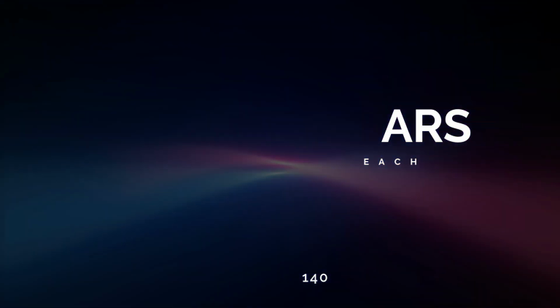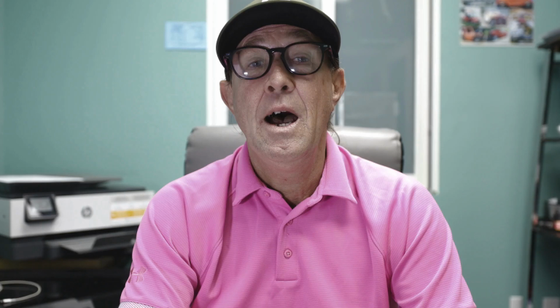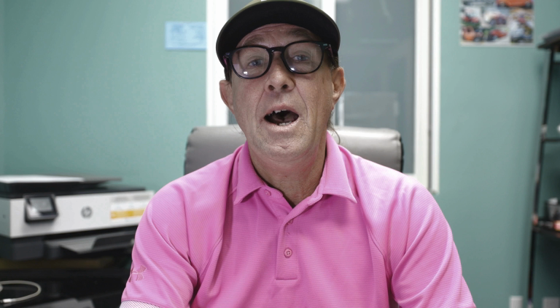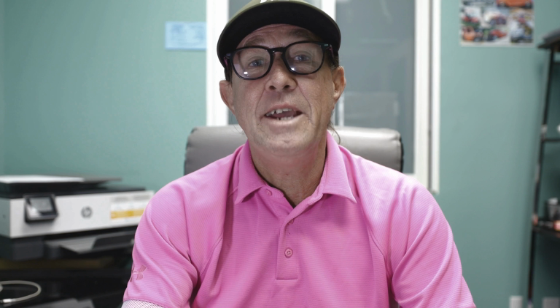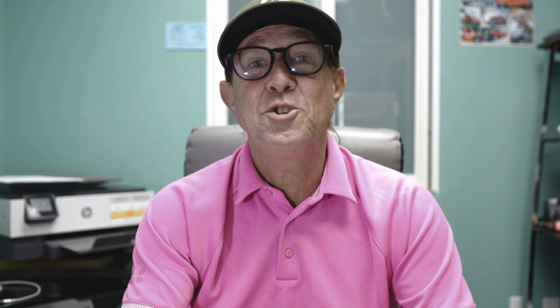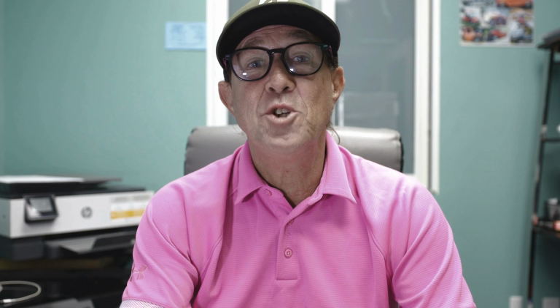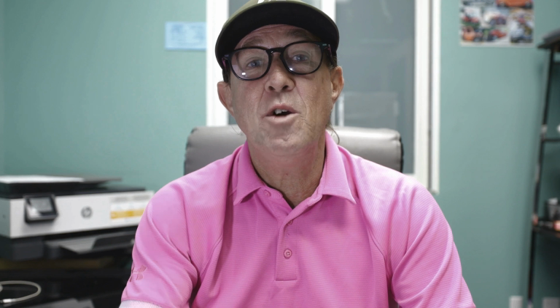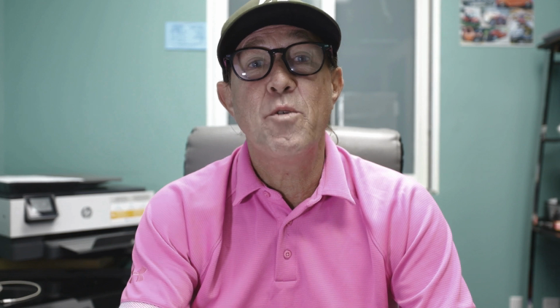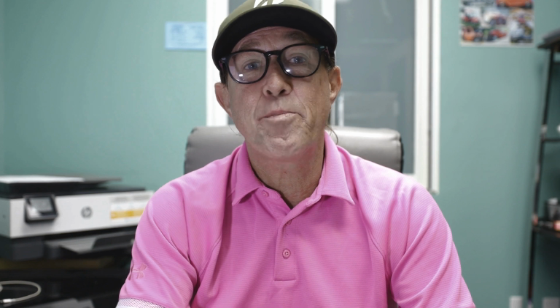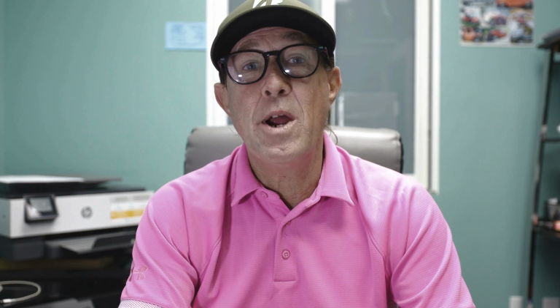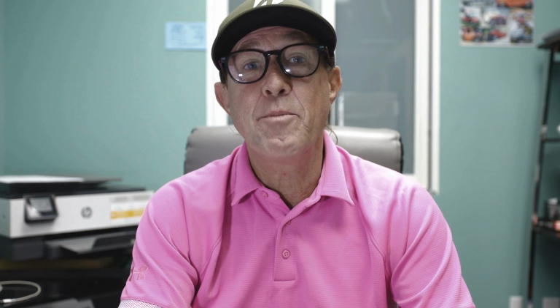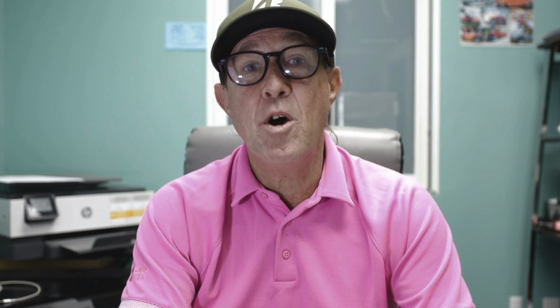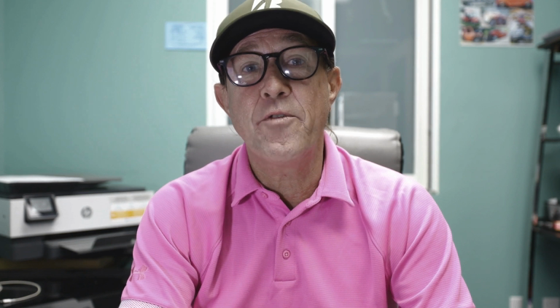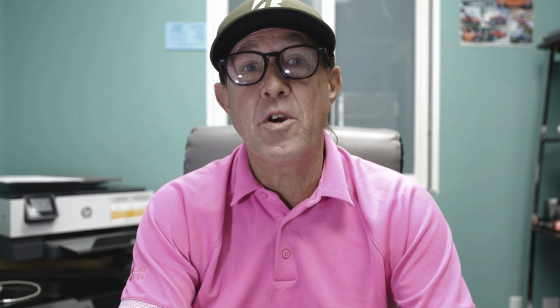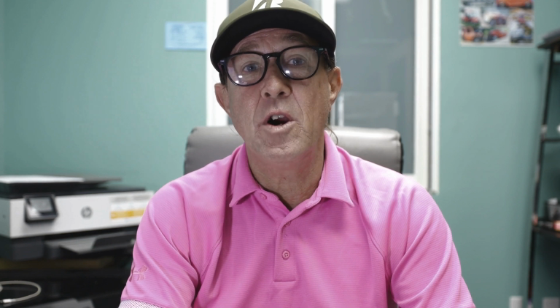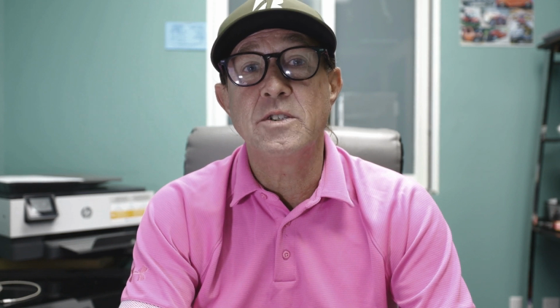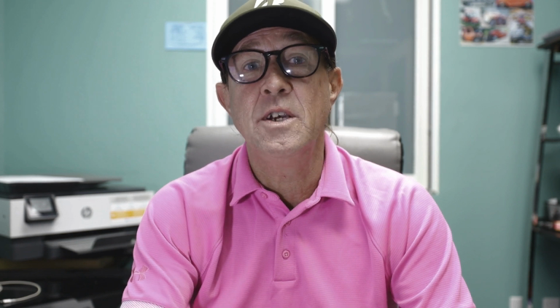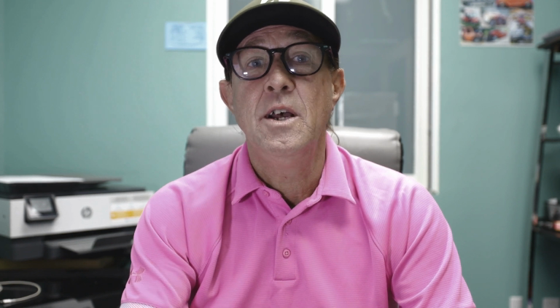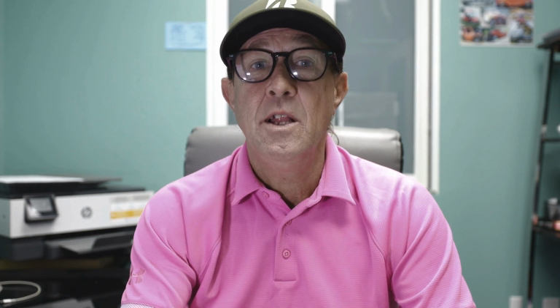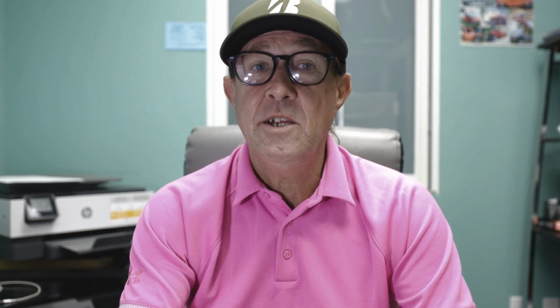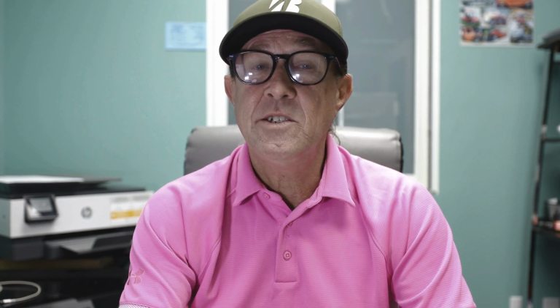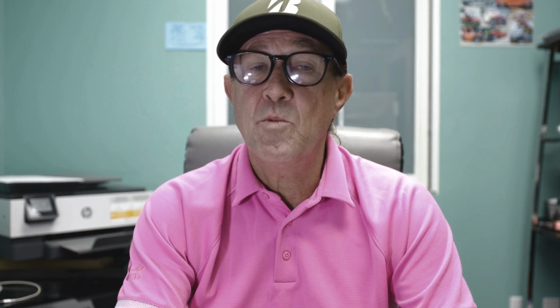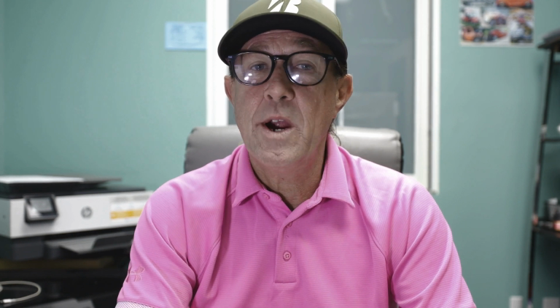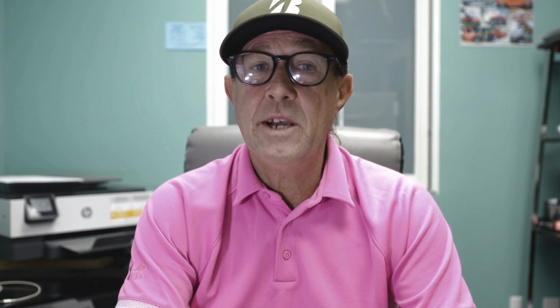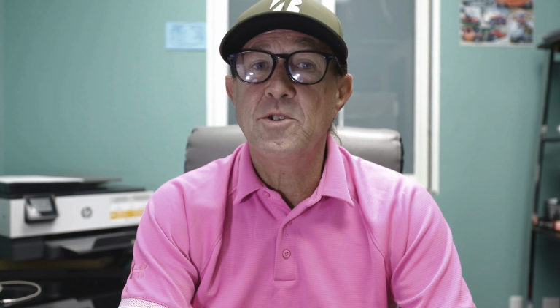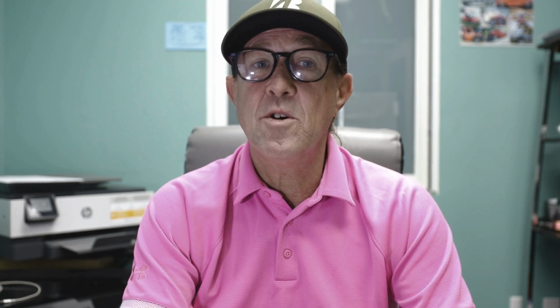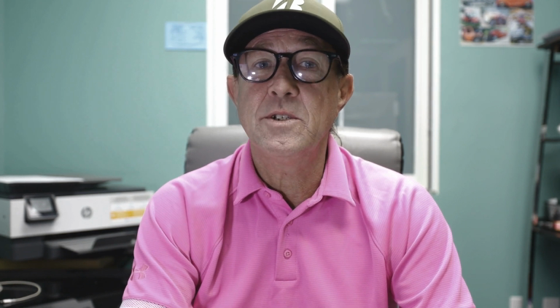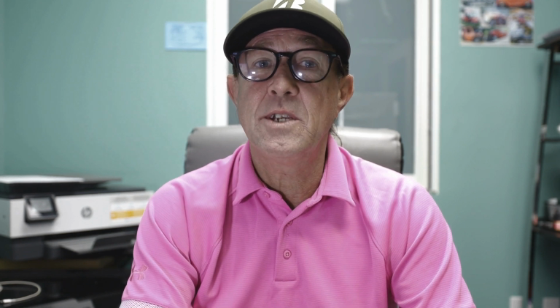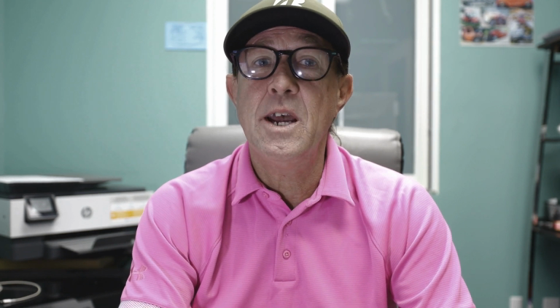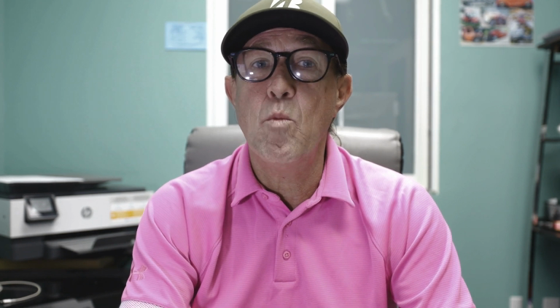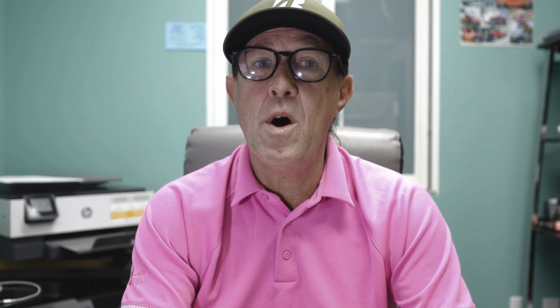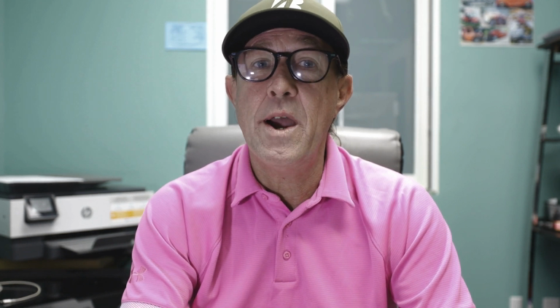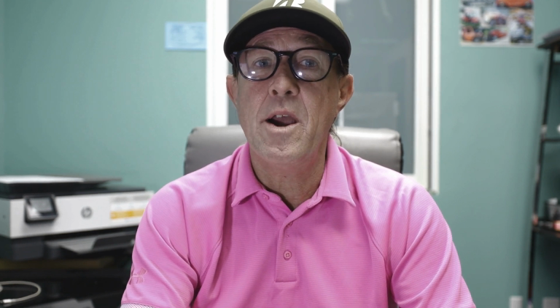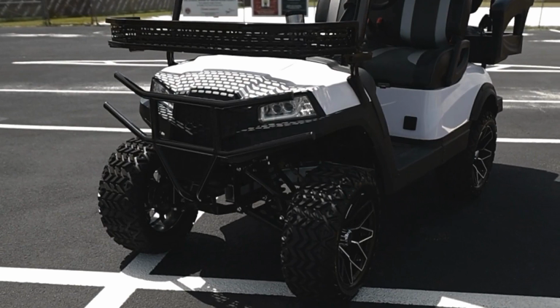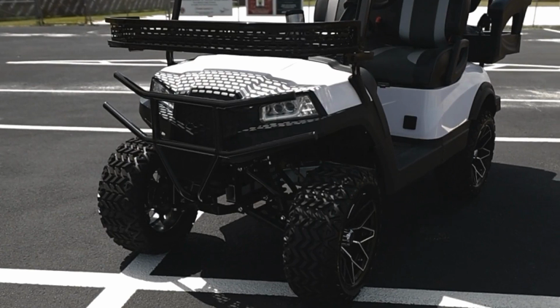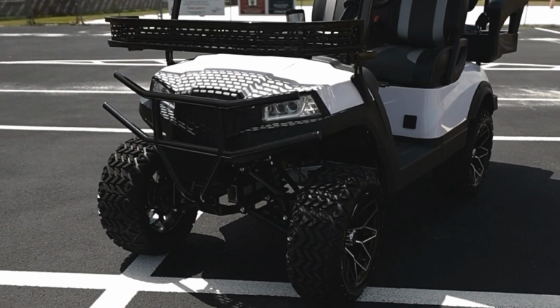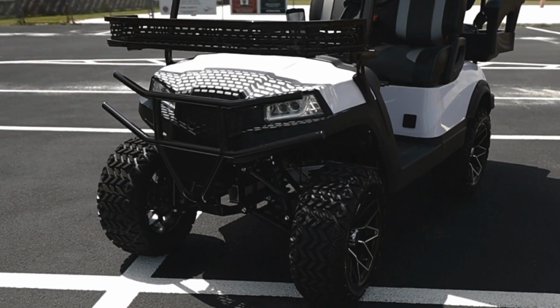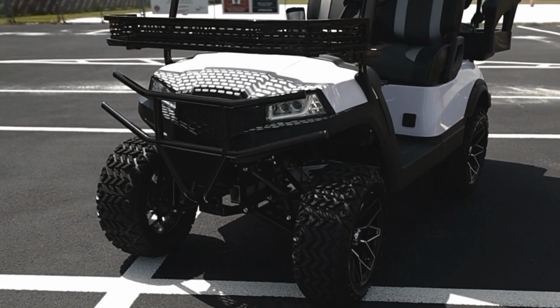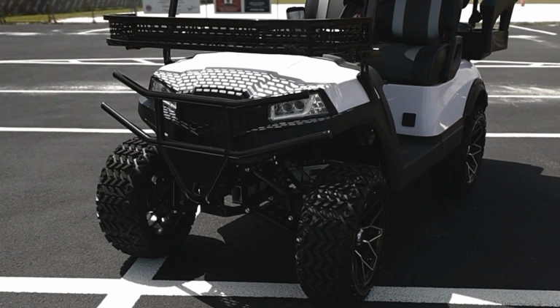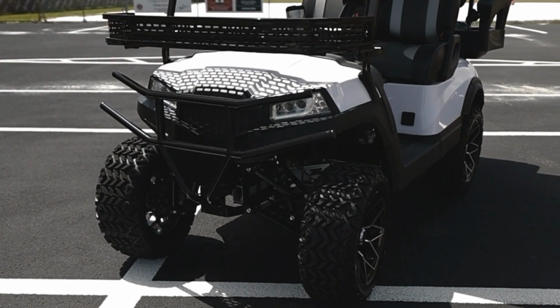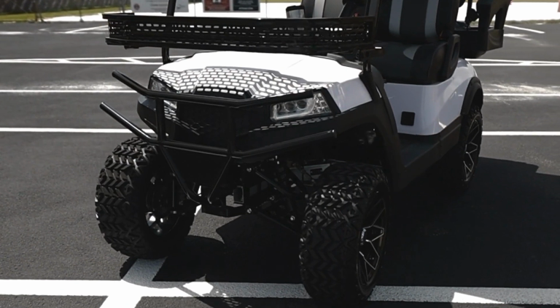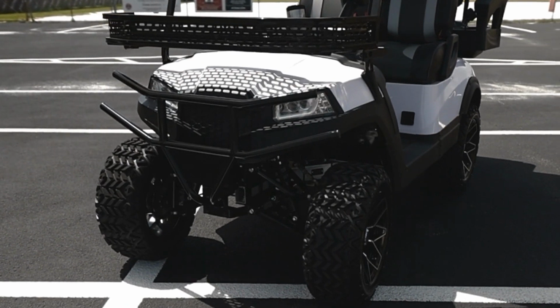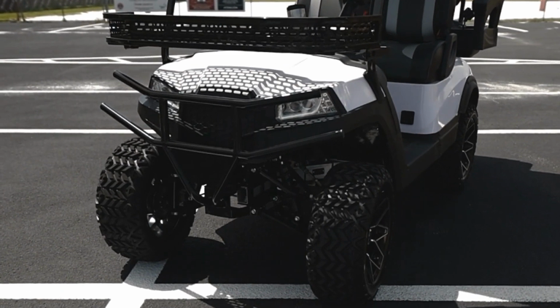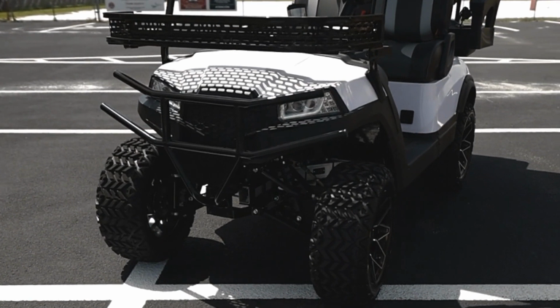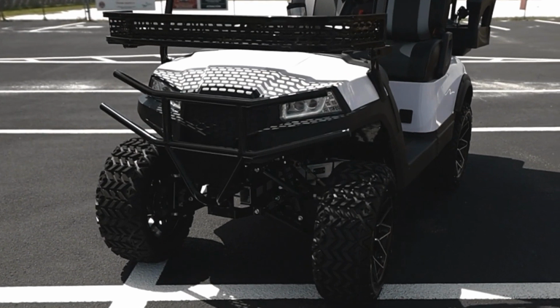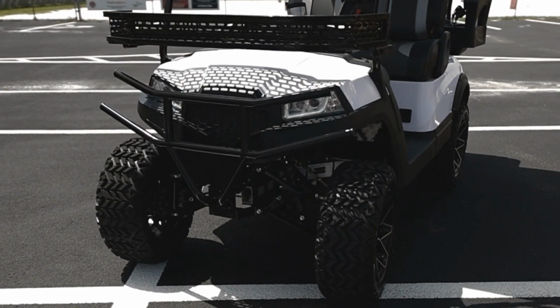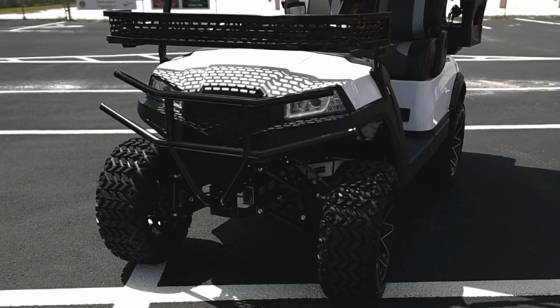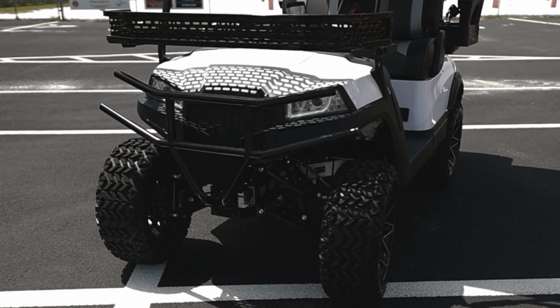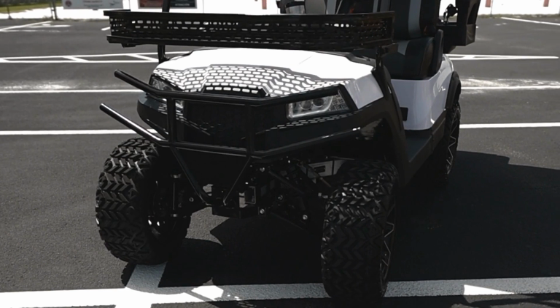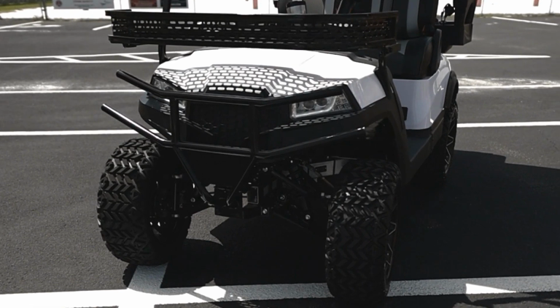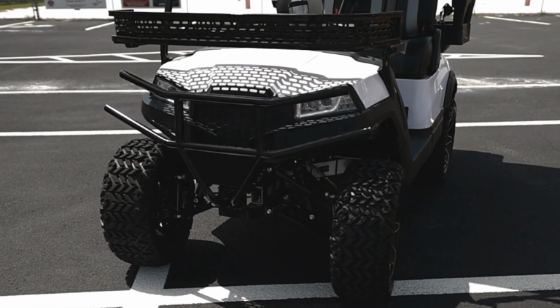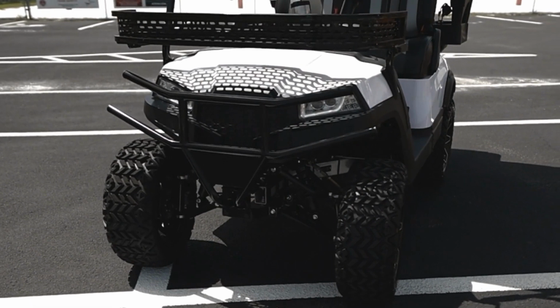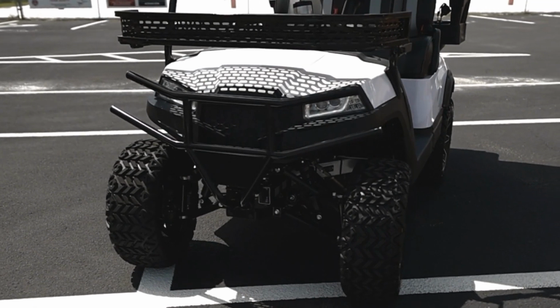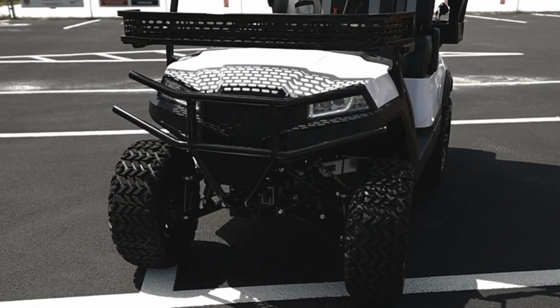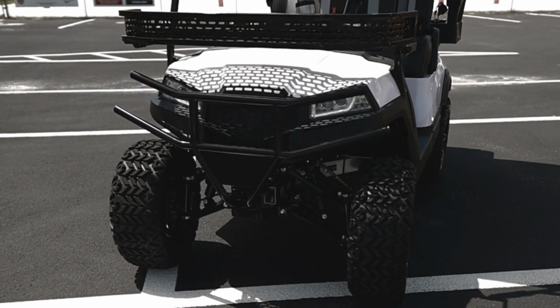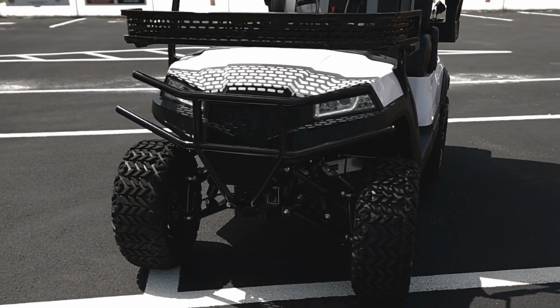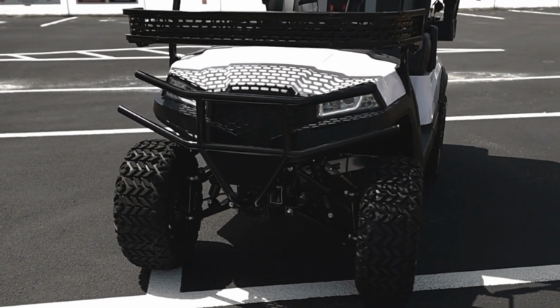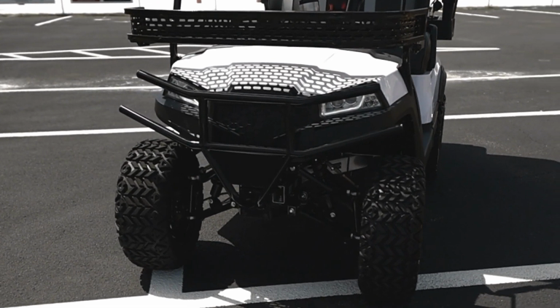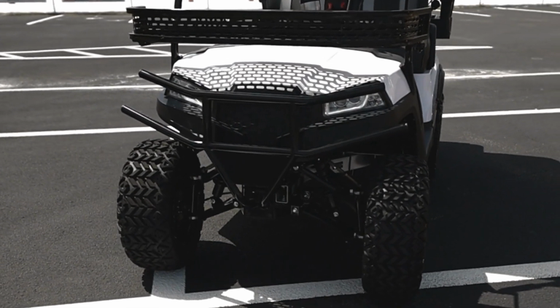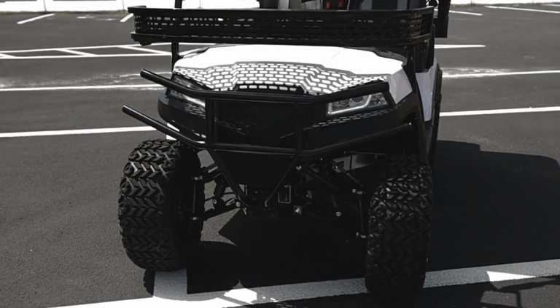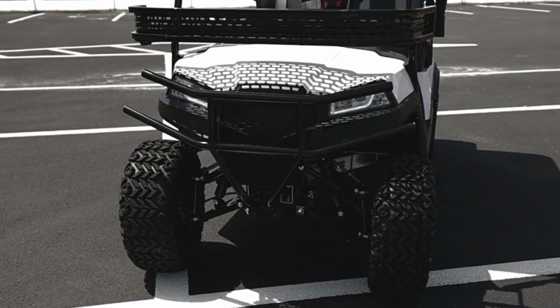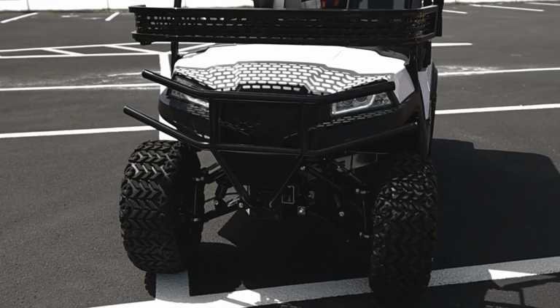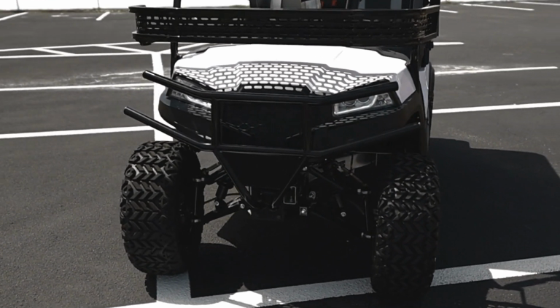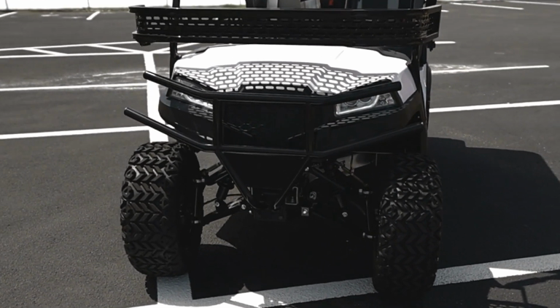Hi, it's Shawn with Prime Golf Cars. We're asked all the time why our brand of golf cart, Aluma, is the best bang for the buck.